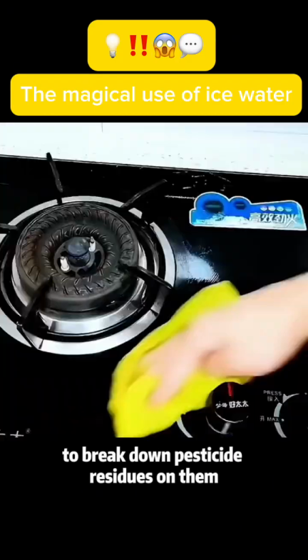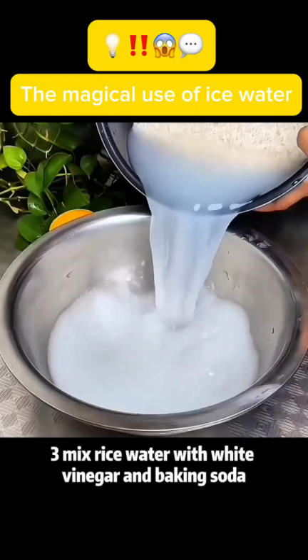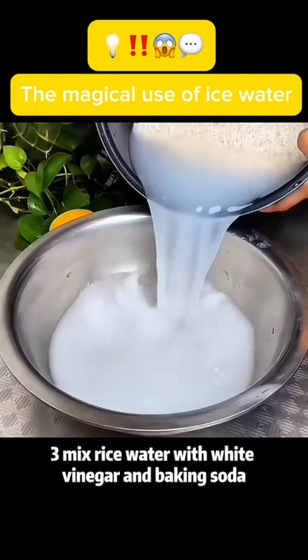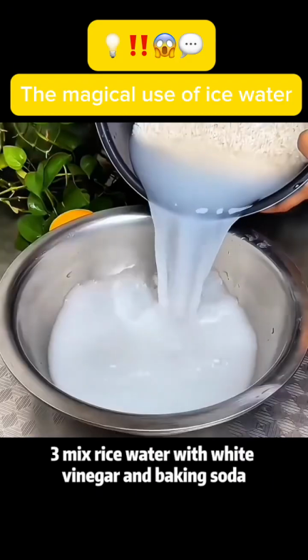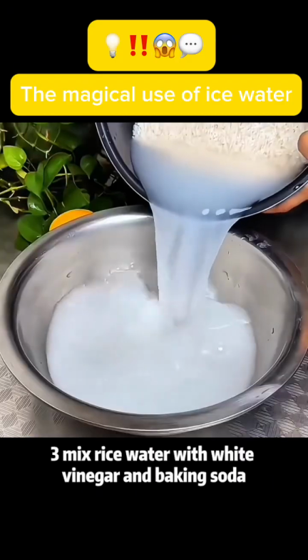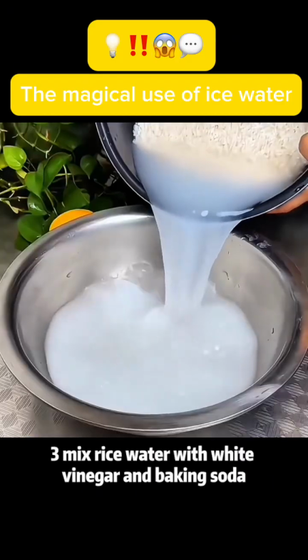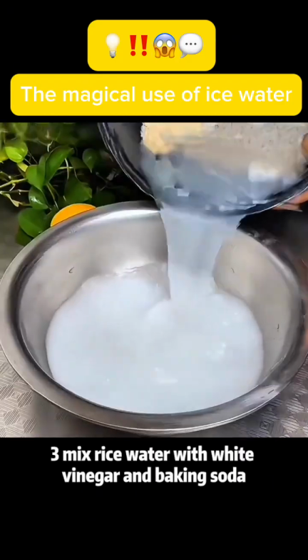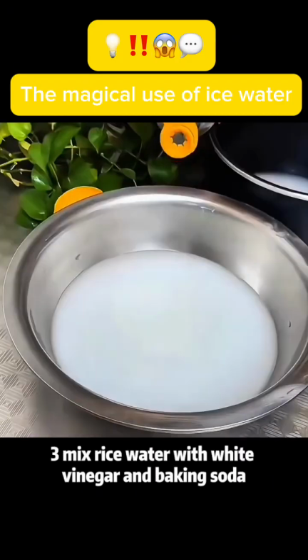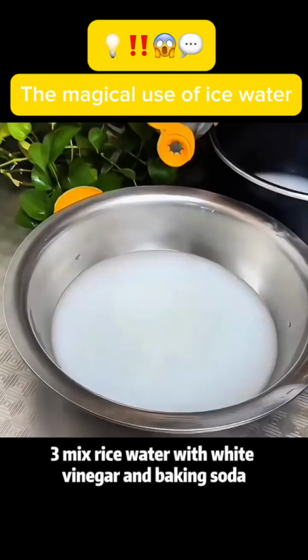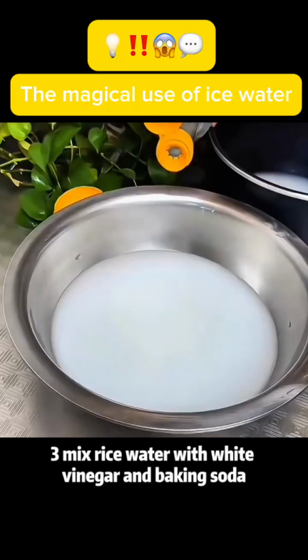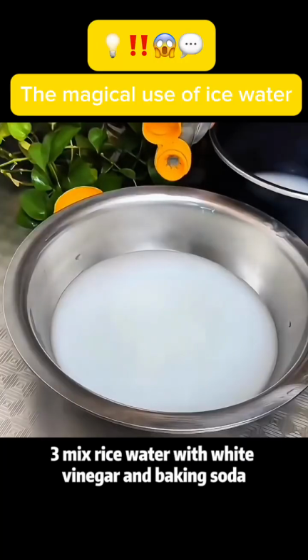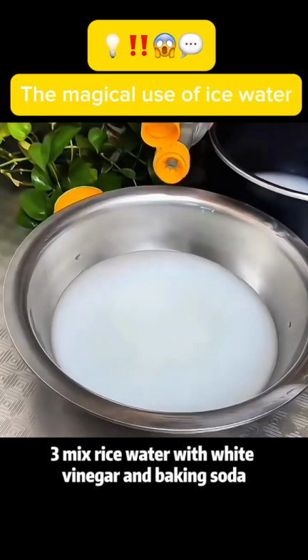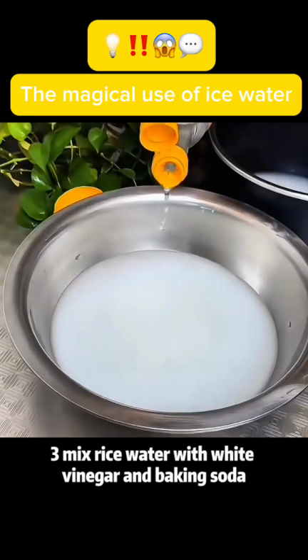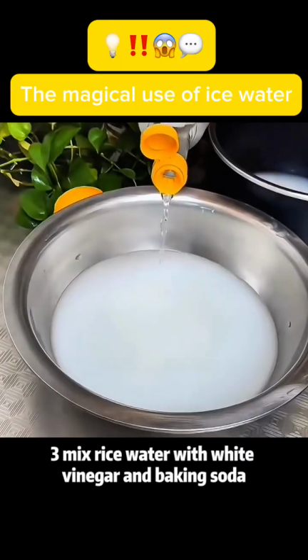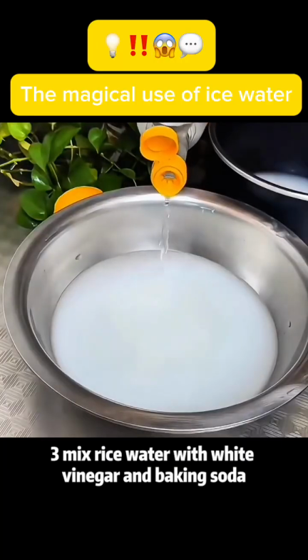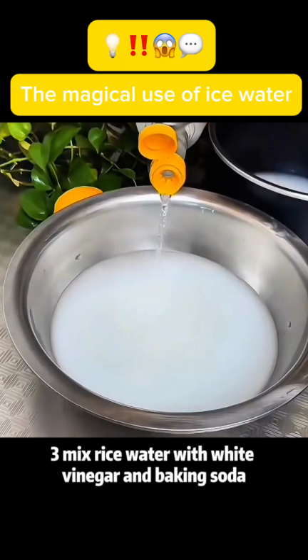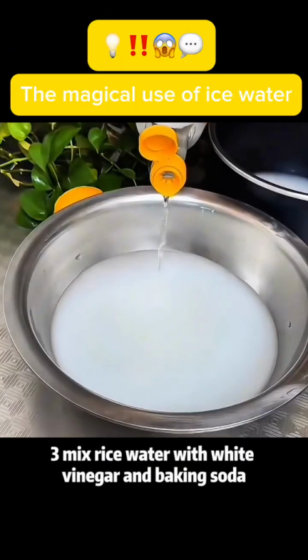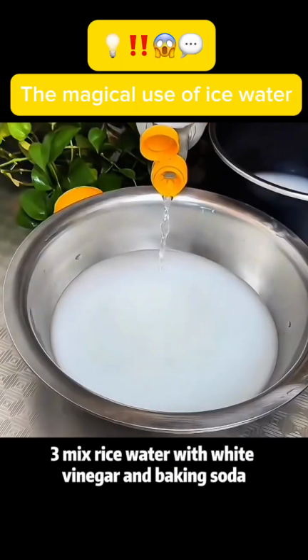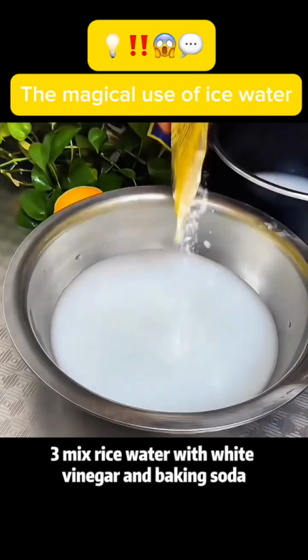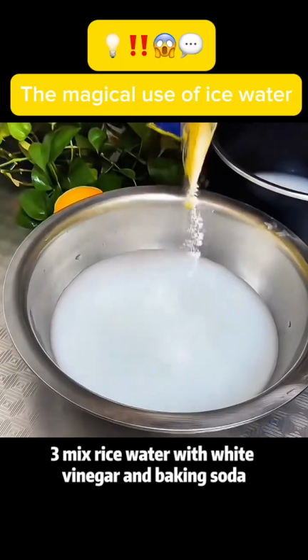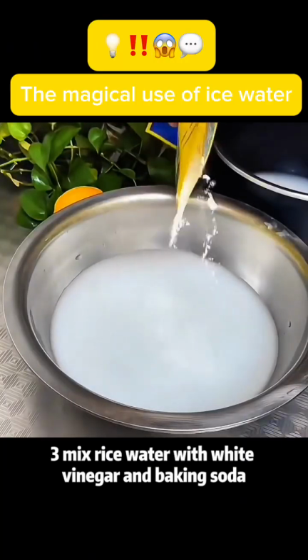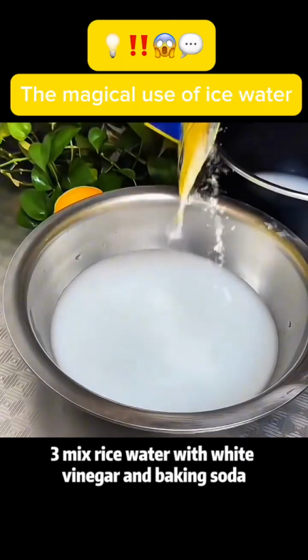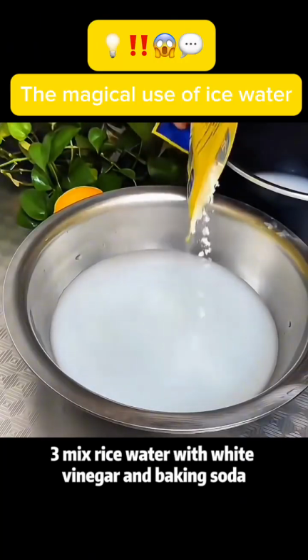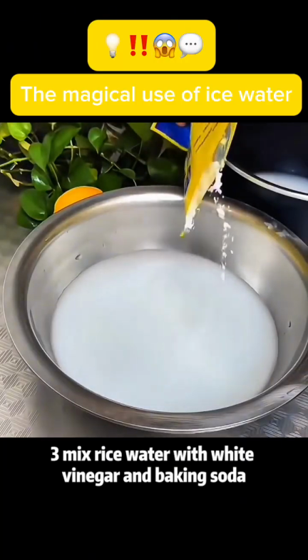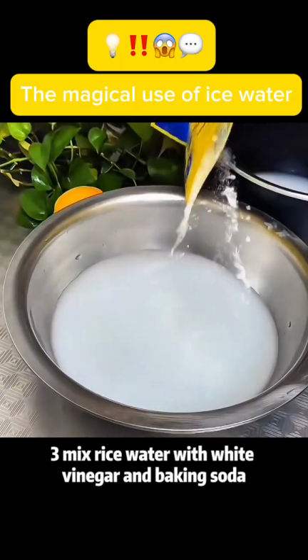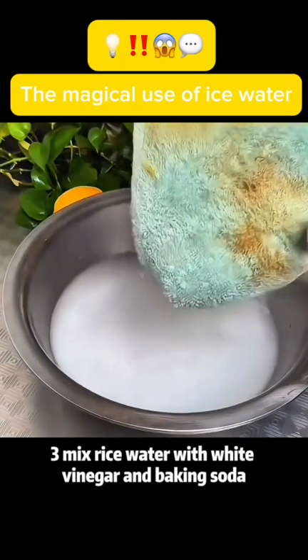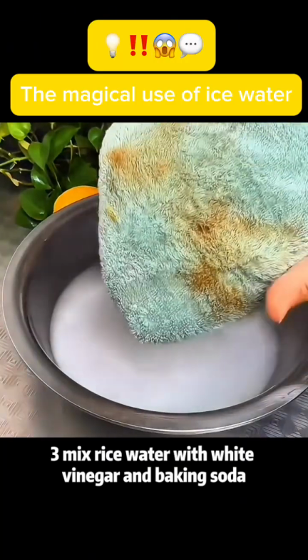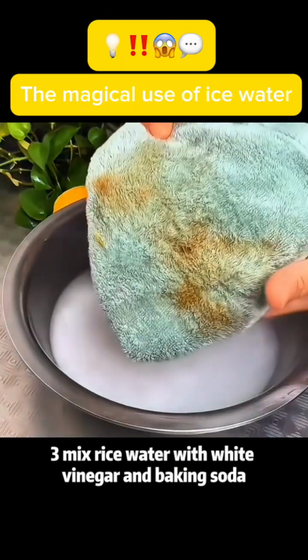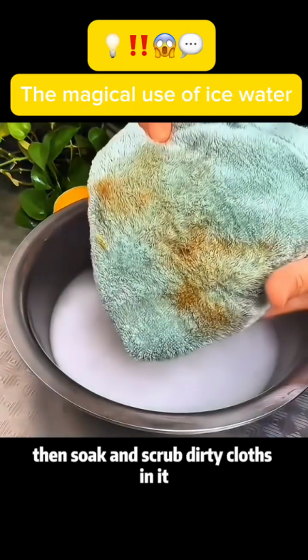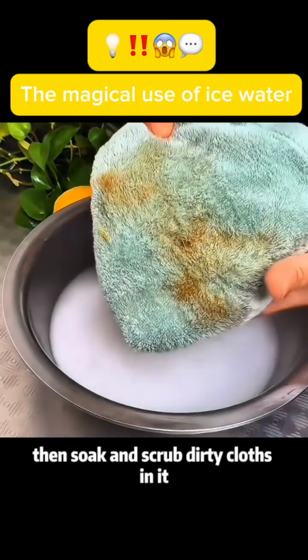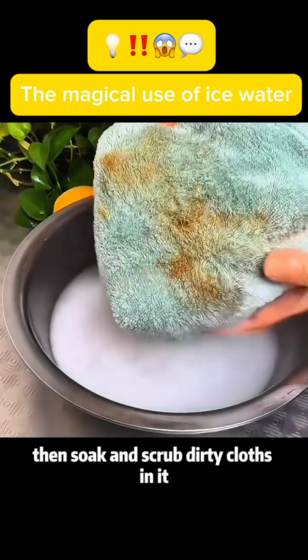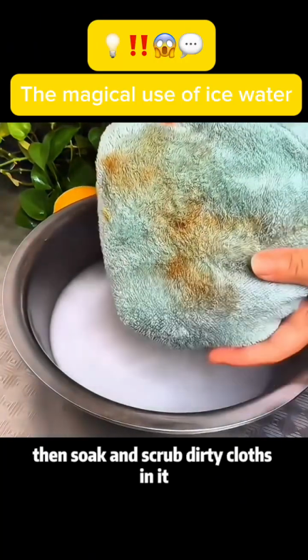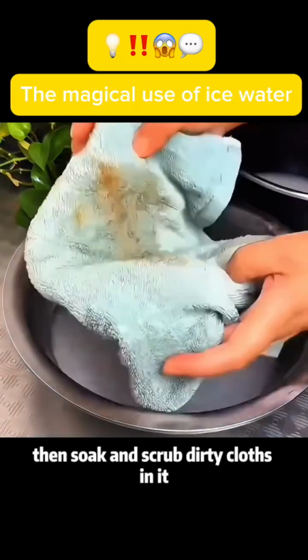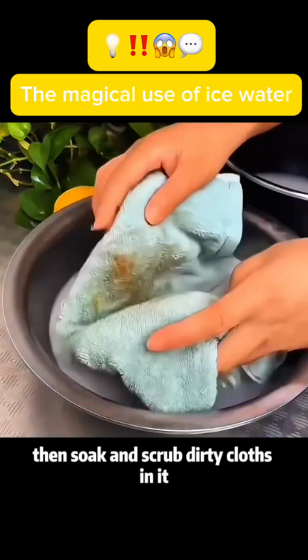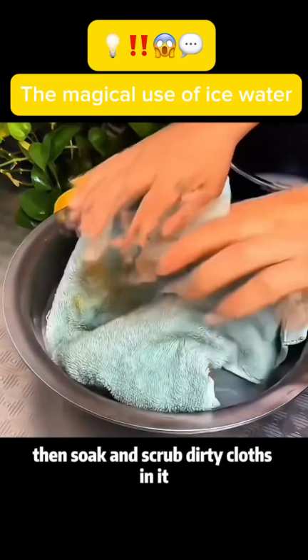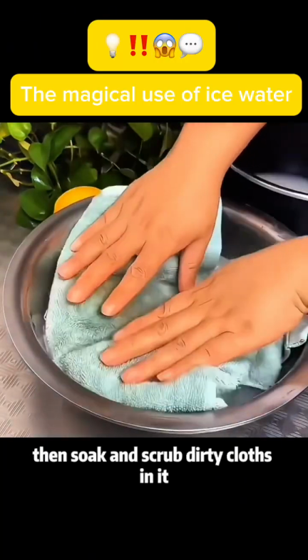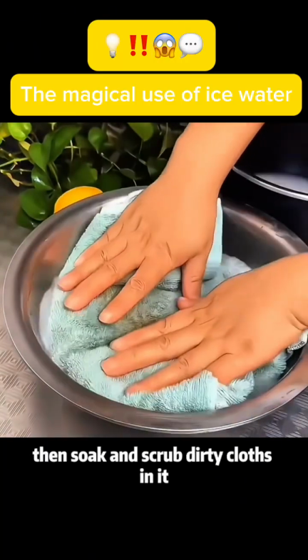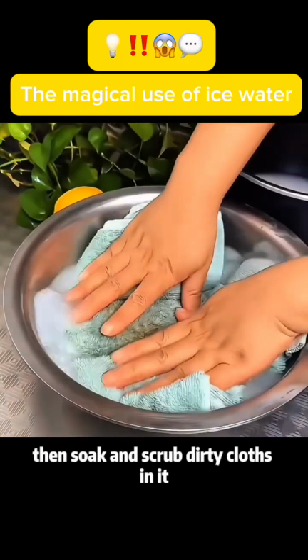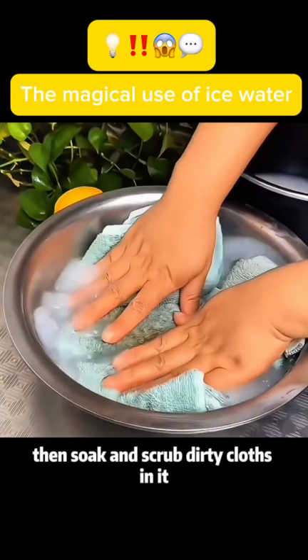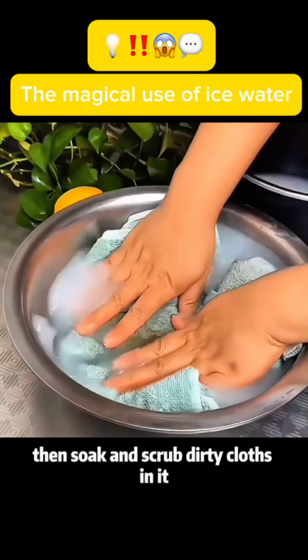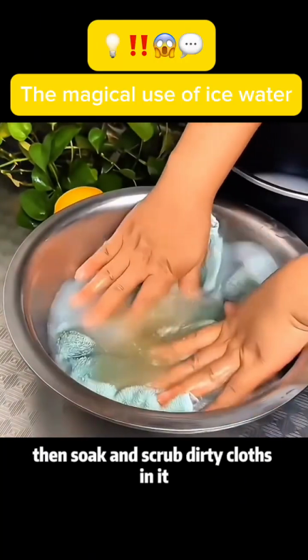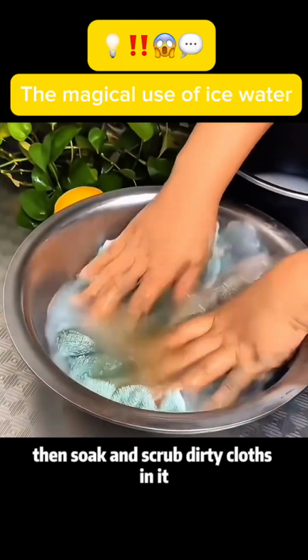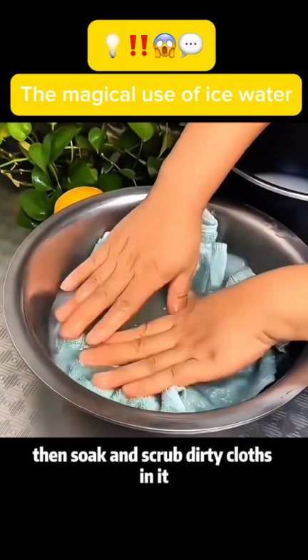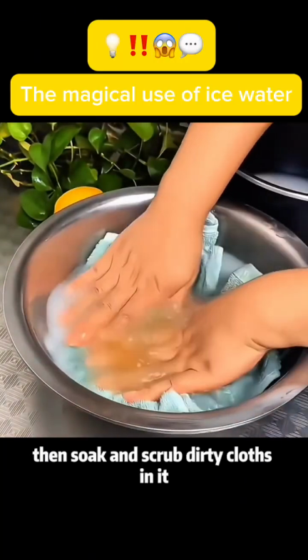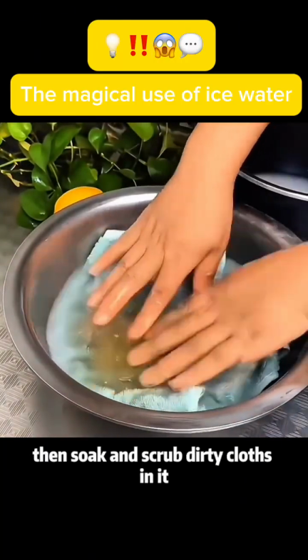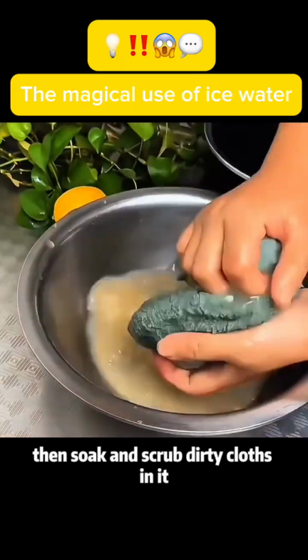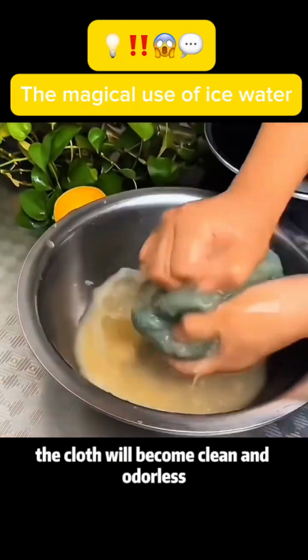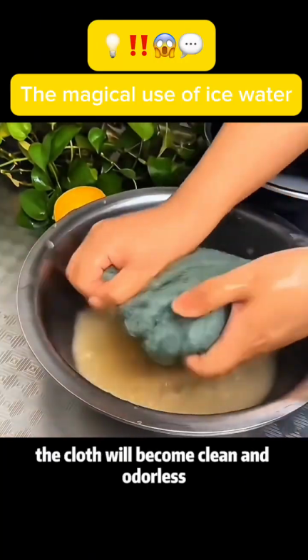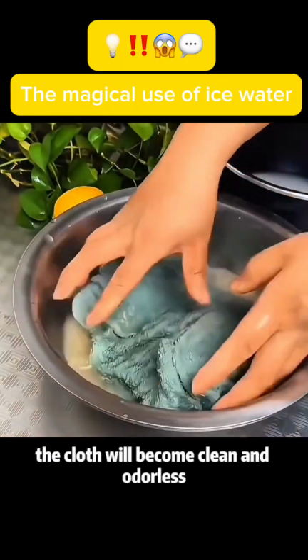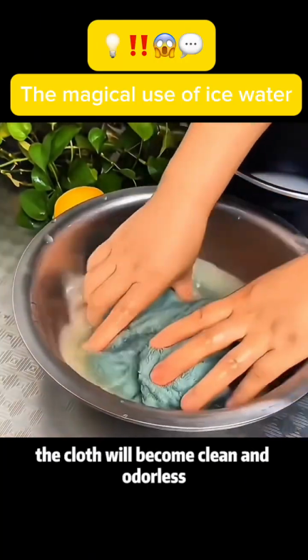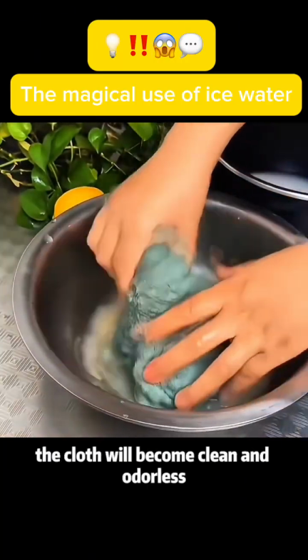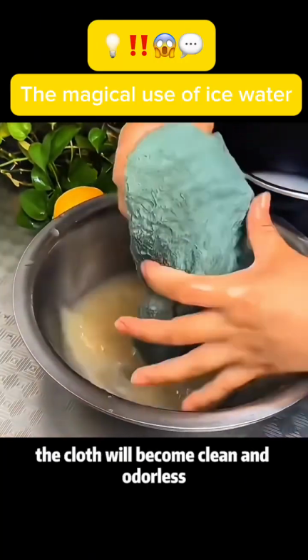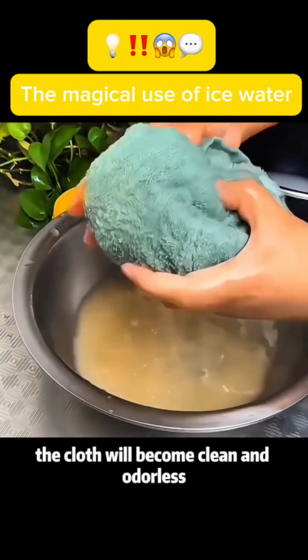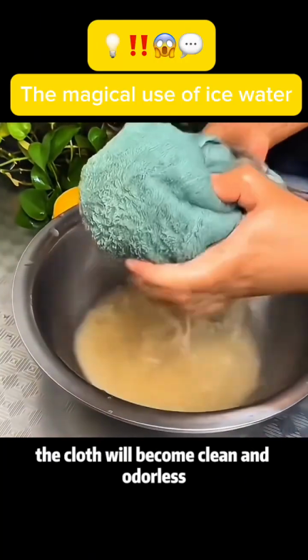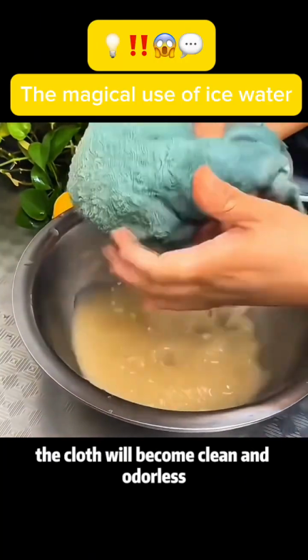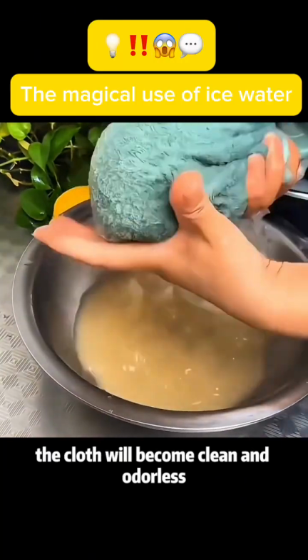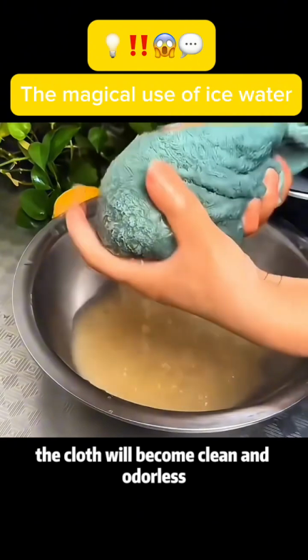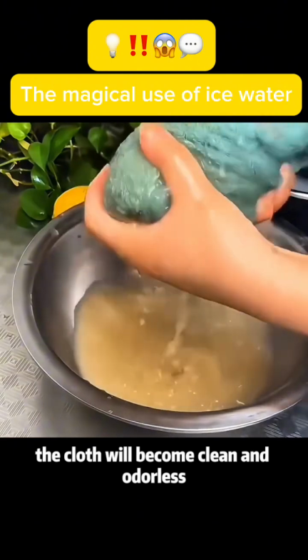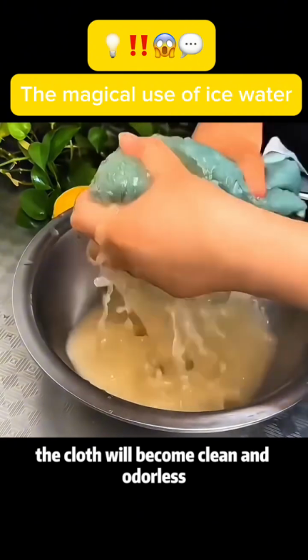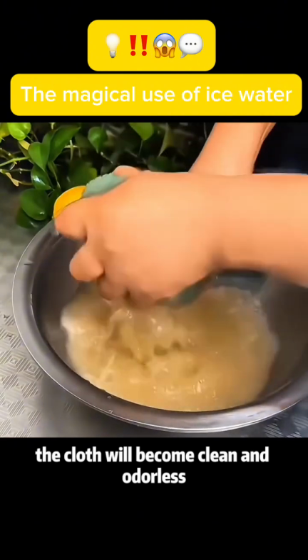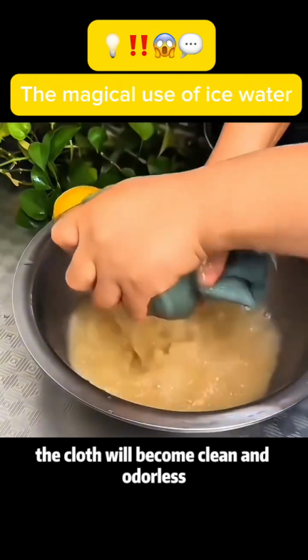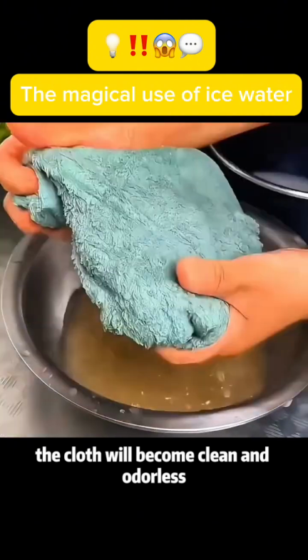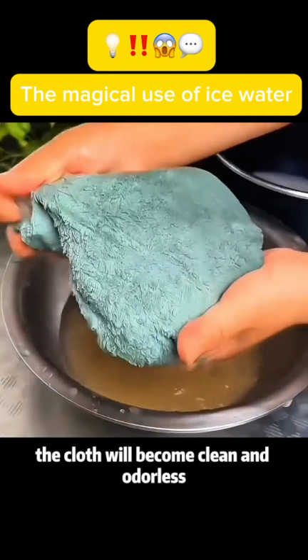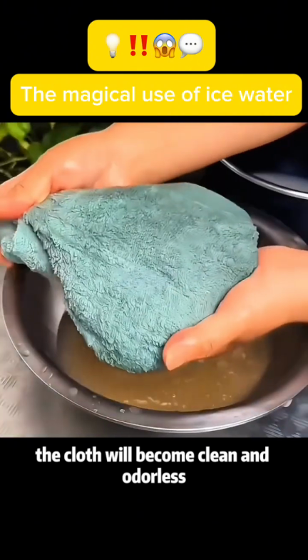Use 3: Mix rice water with white vinegar and baking soda, then soak and scrub dirty cloths in it. The cloth will become clean and odorless.